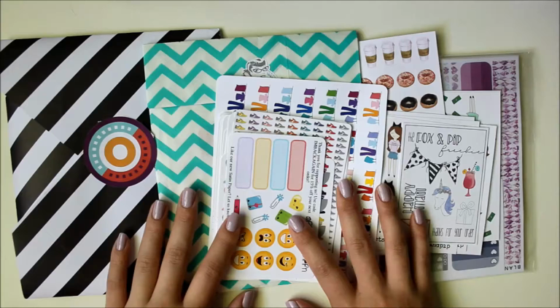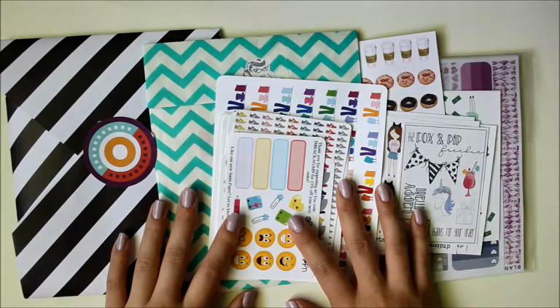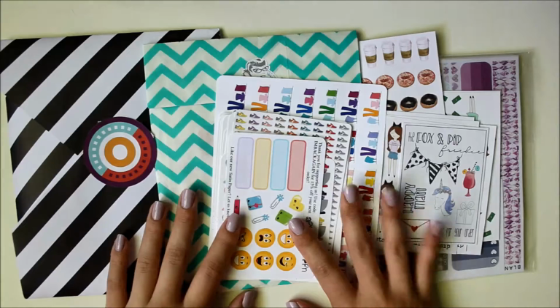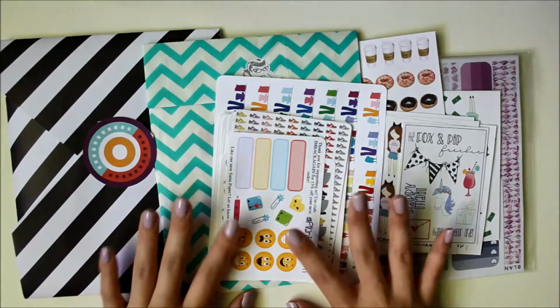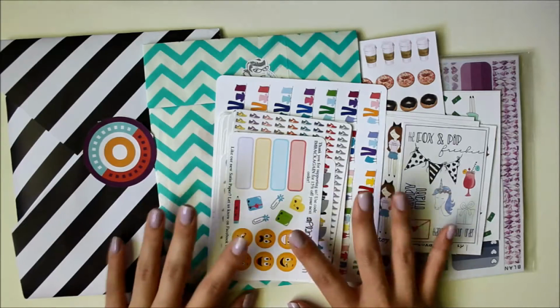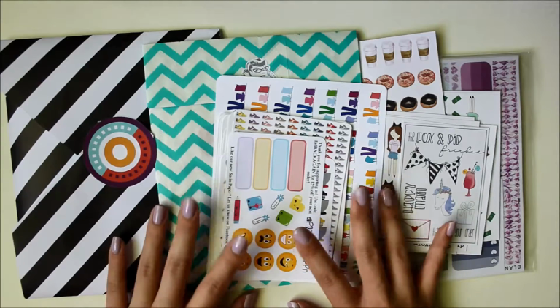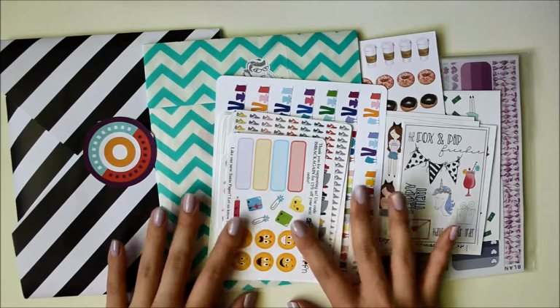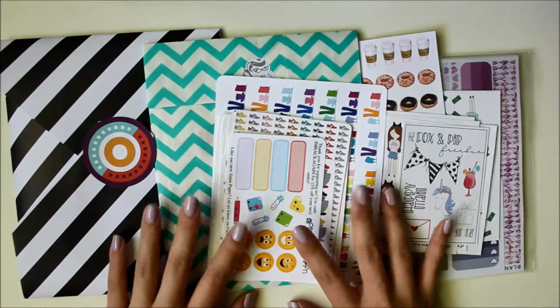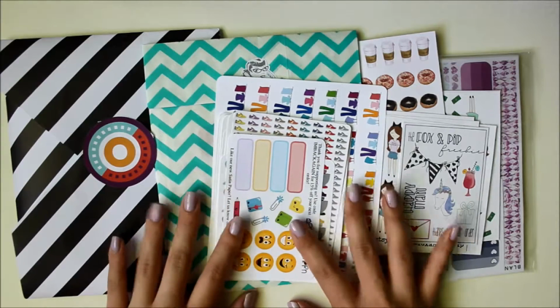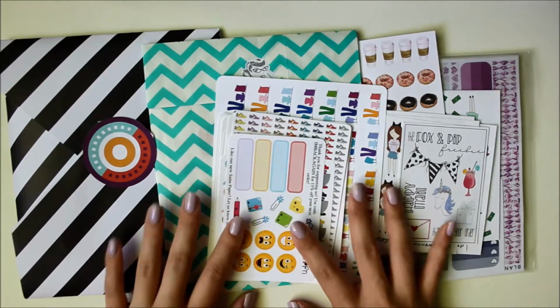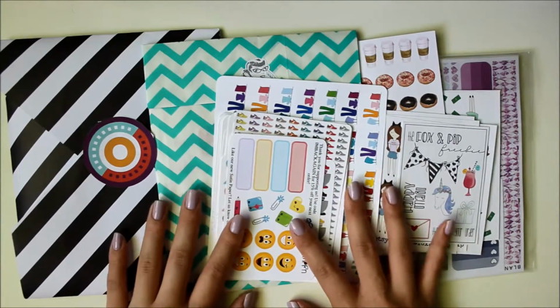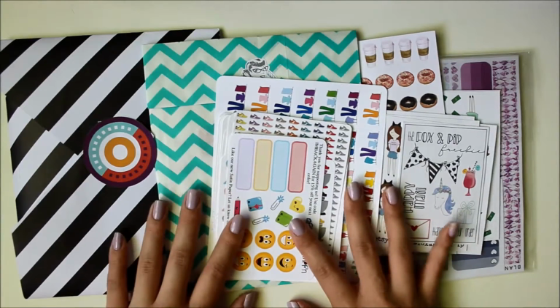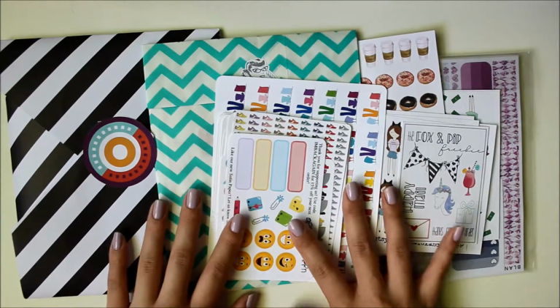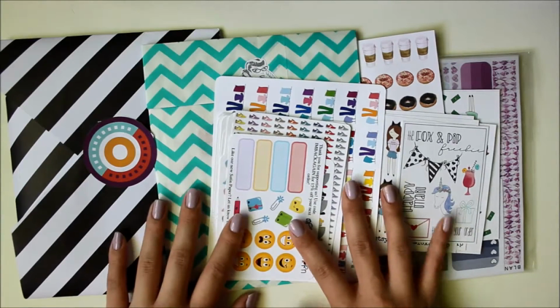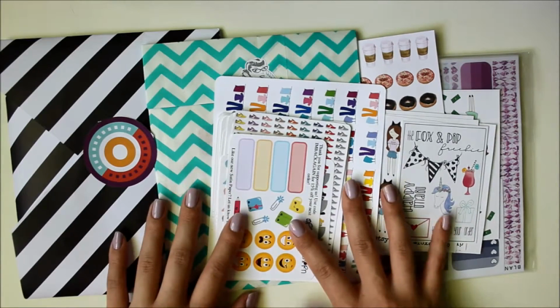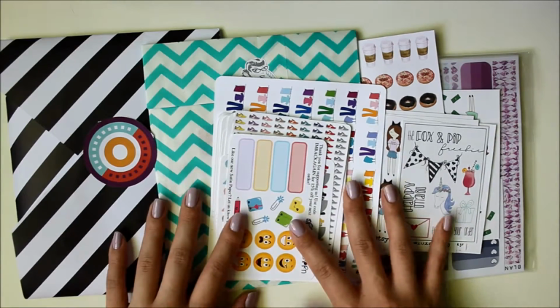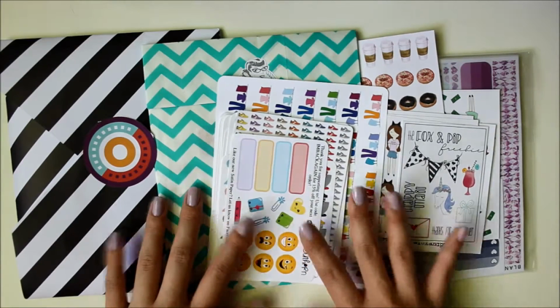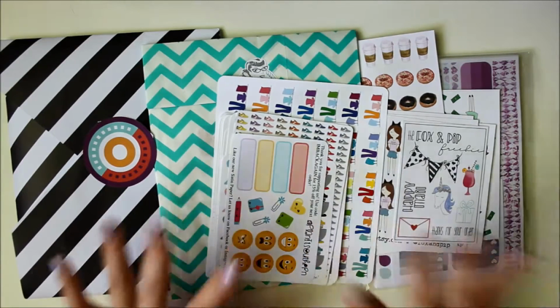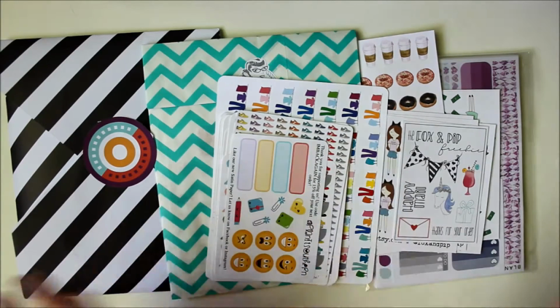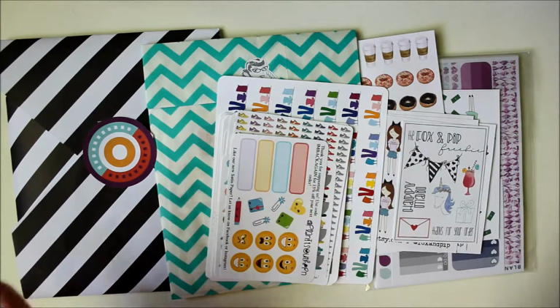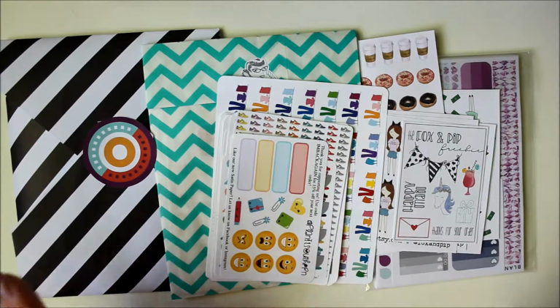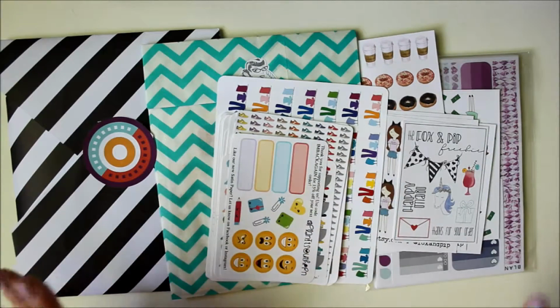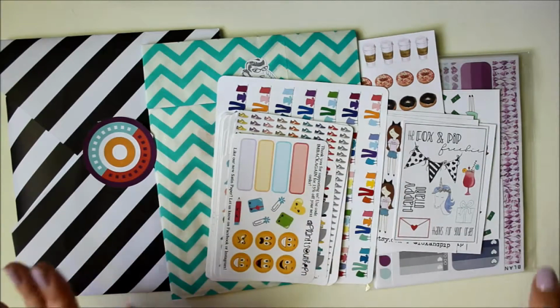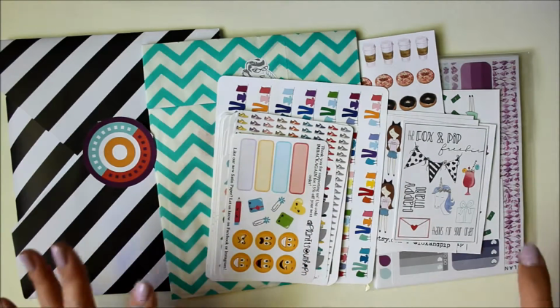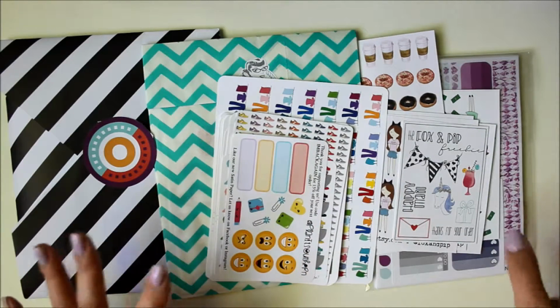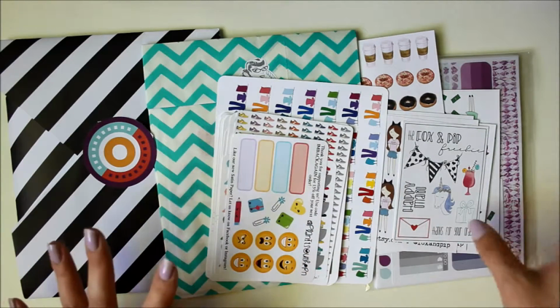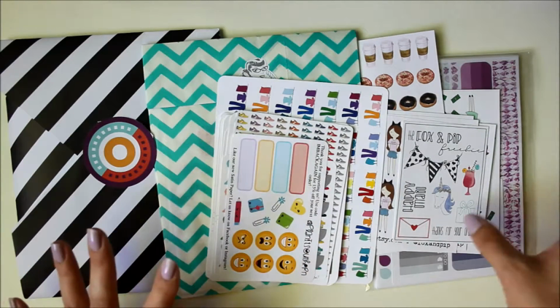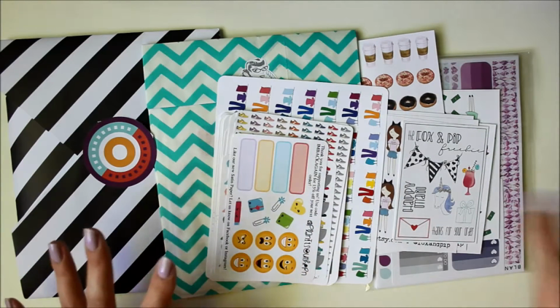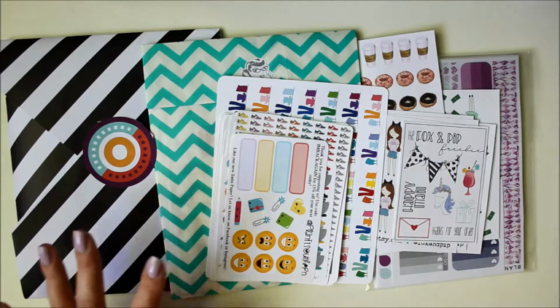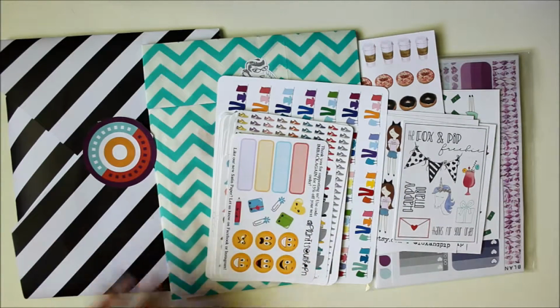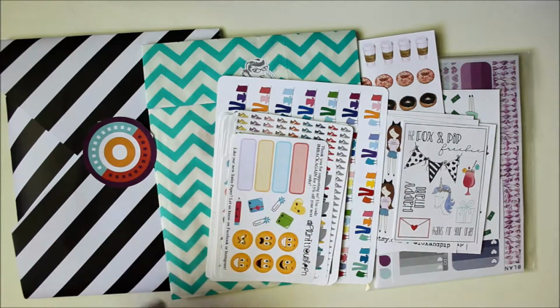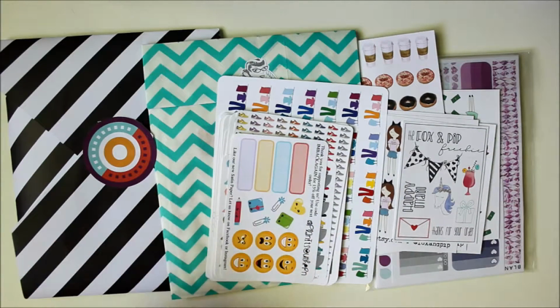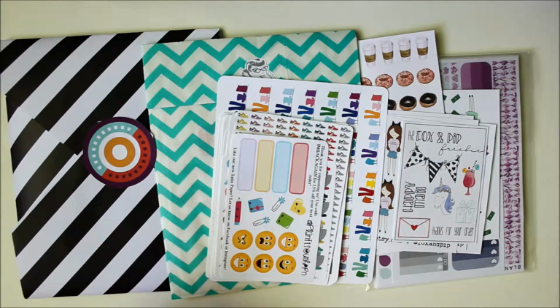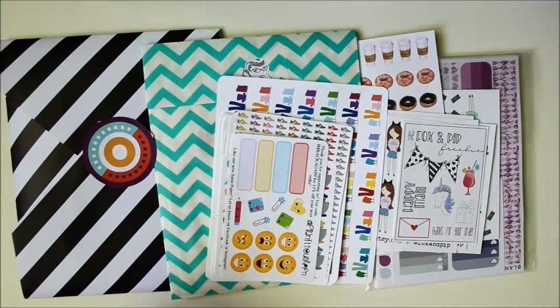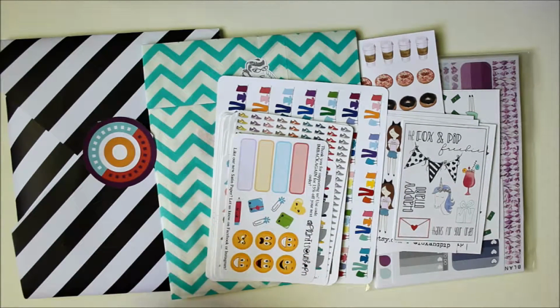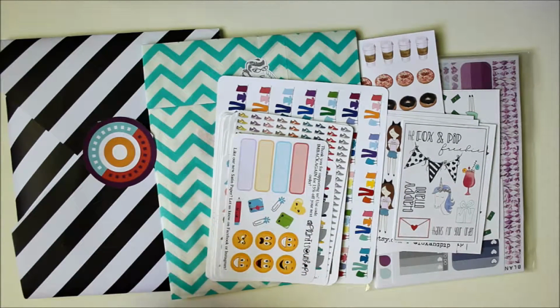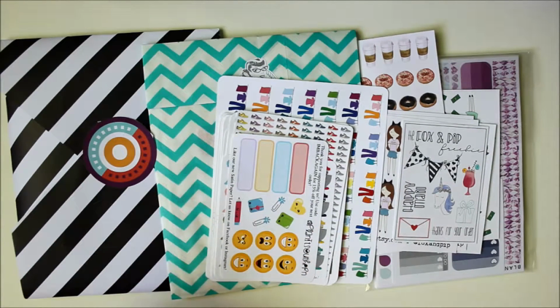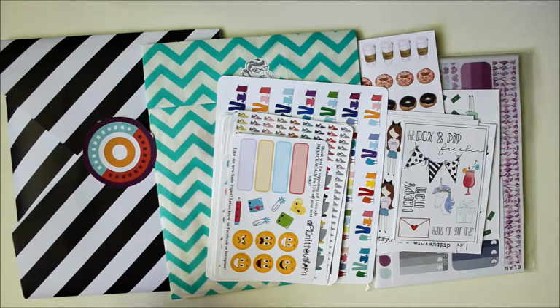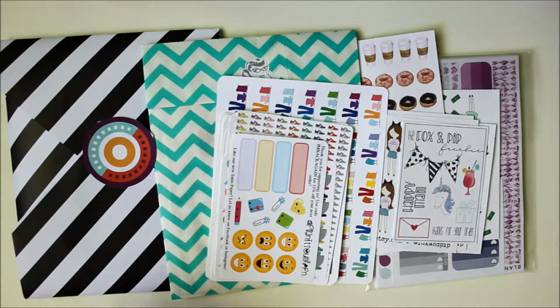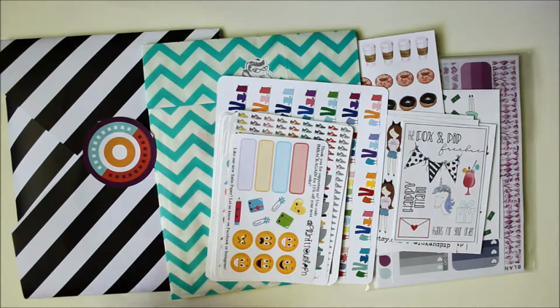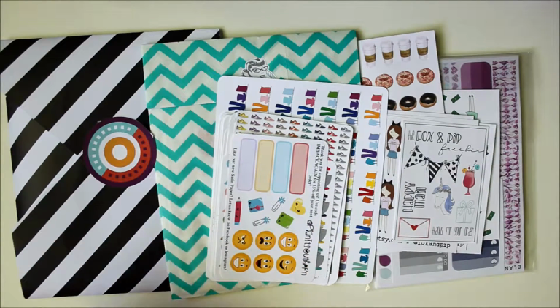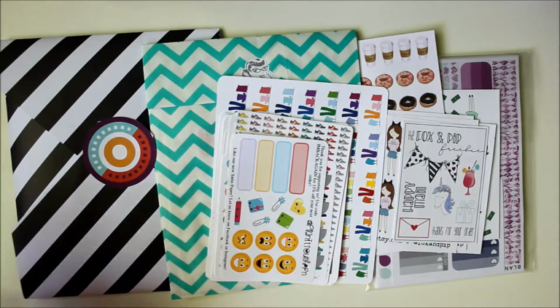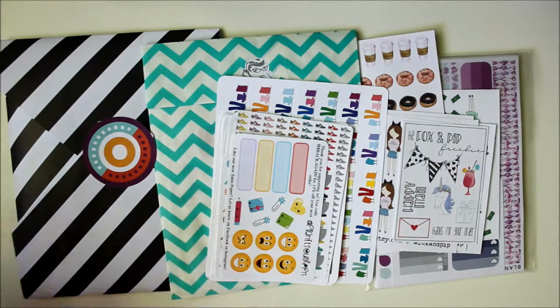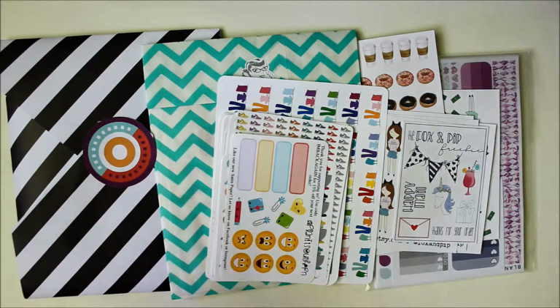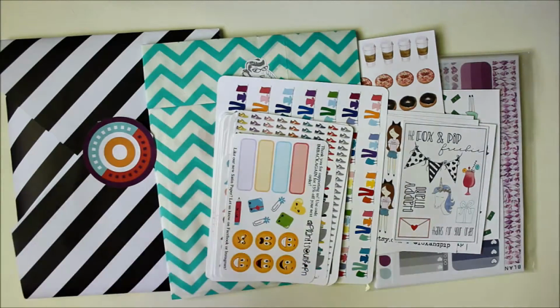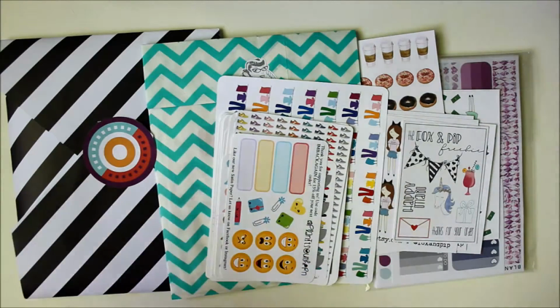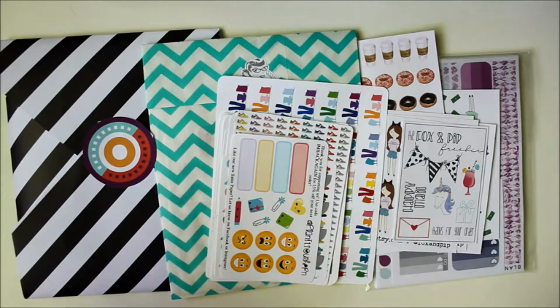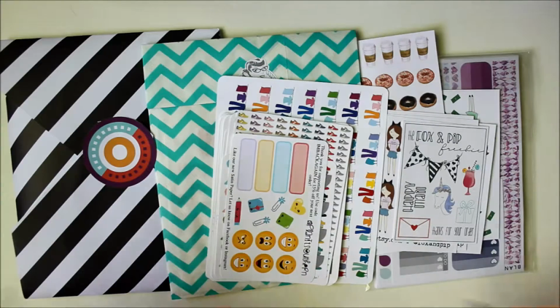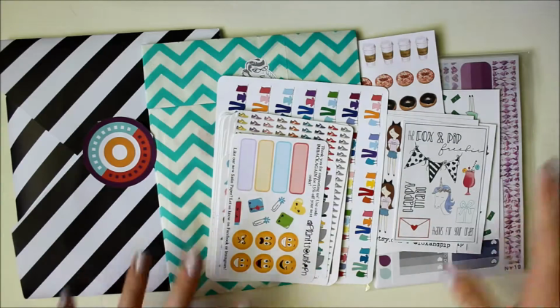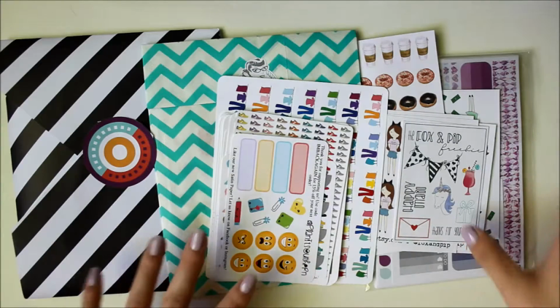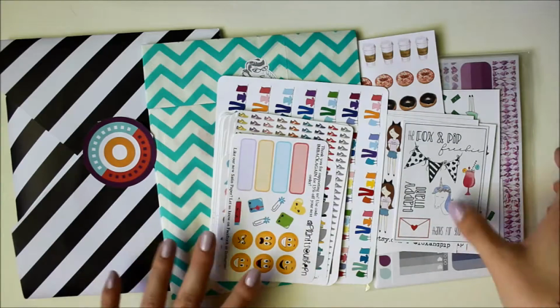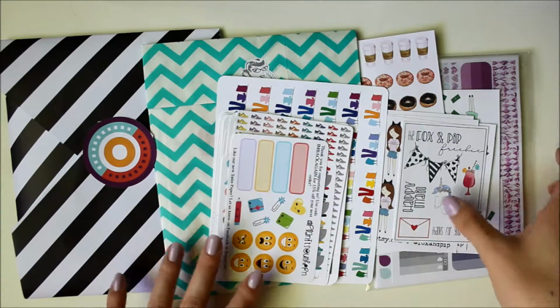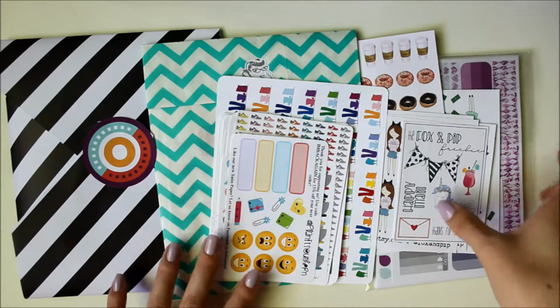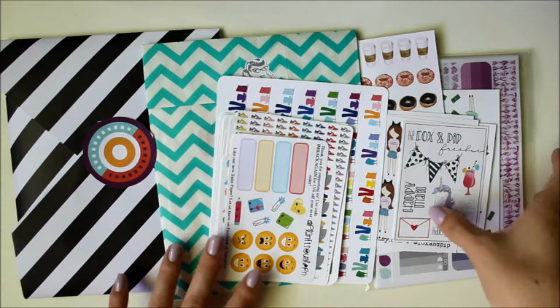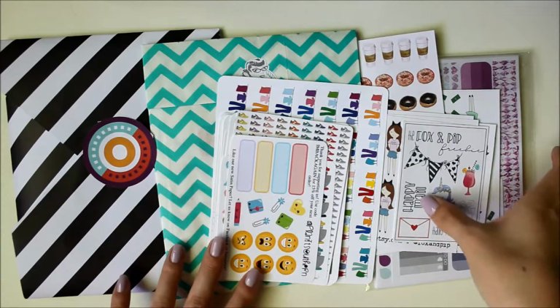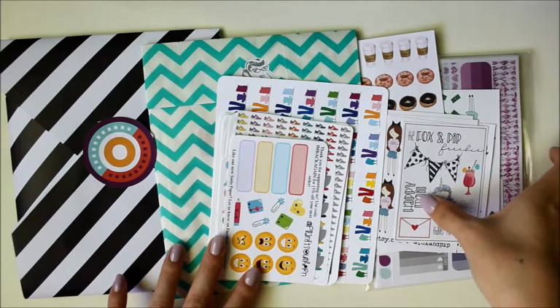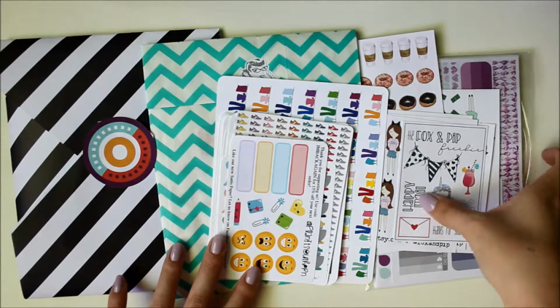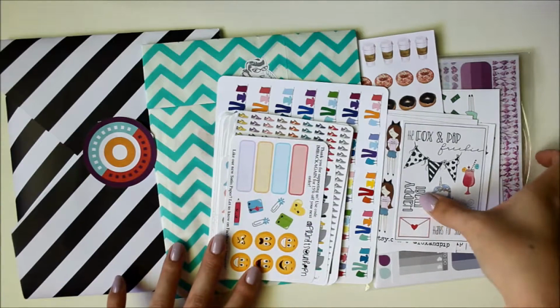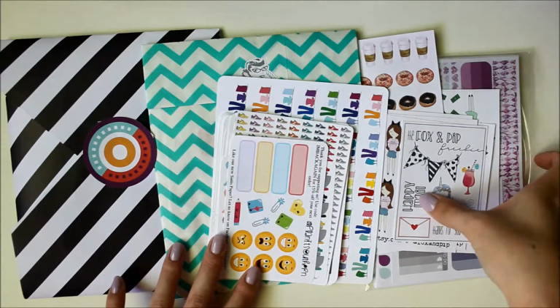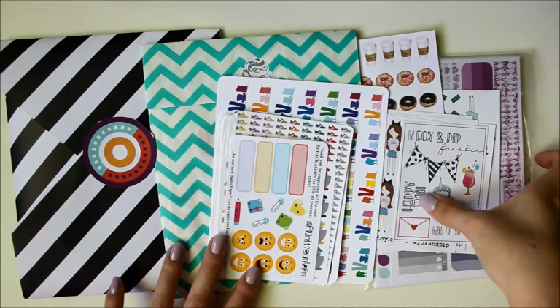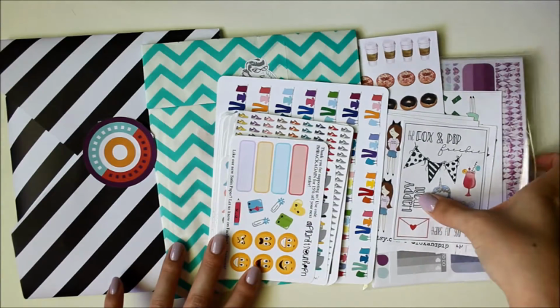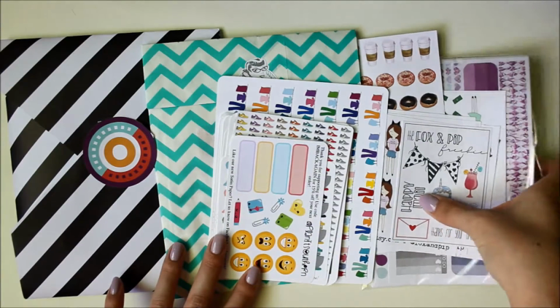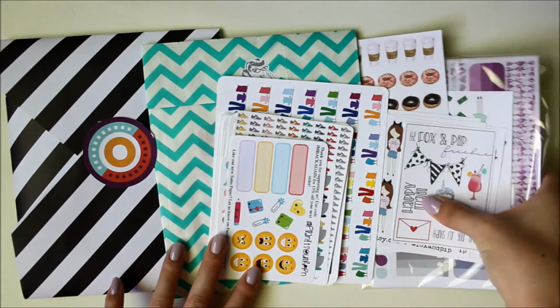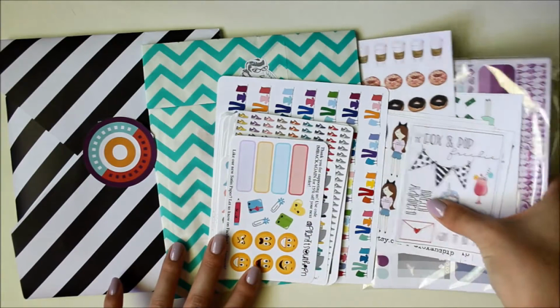Hi everyone, it's Jessica and I'm back with another haul video. Today I've got five different Etsy shops that I've ordered from recently.